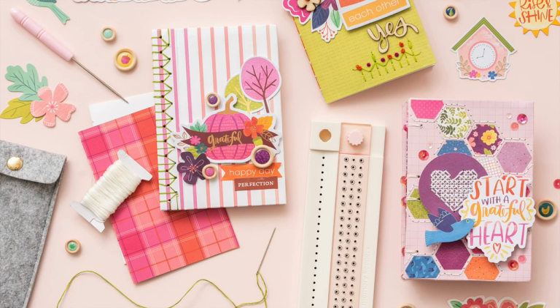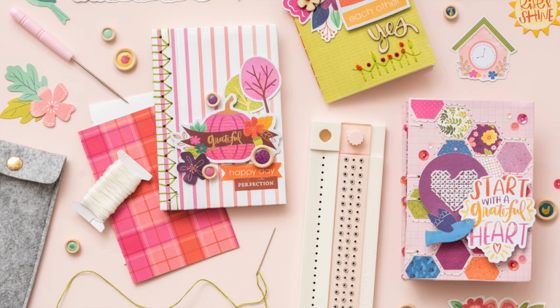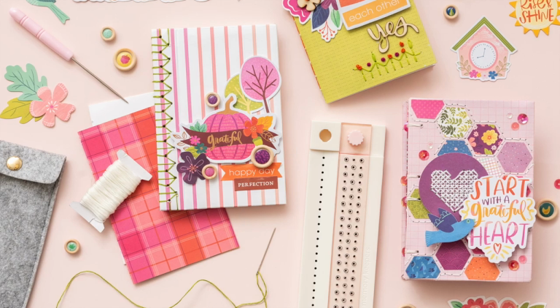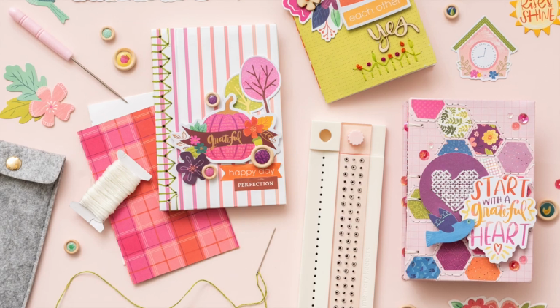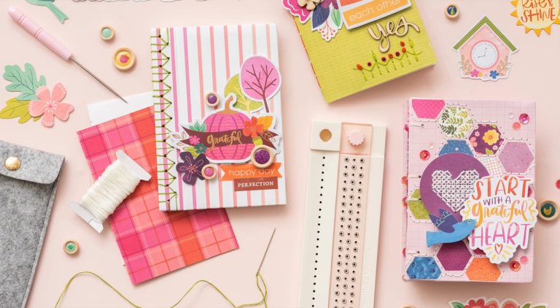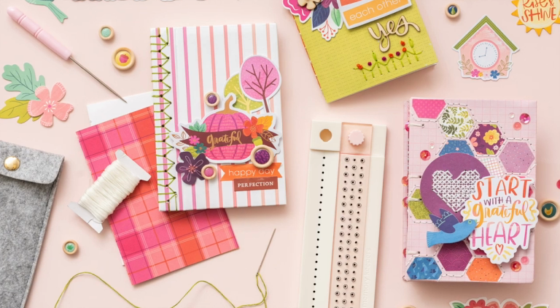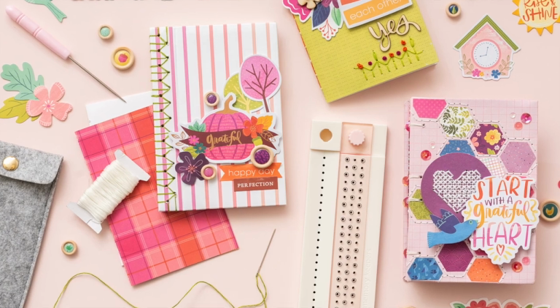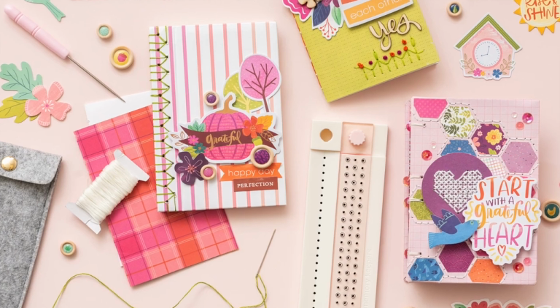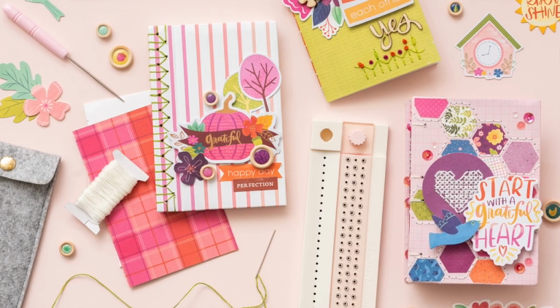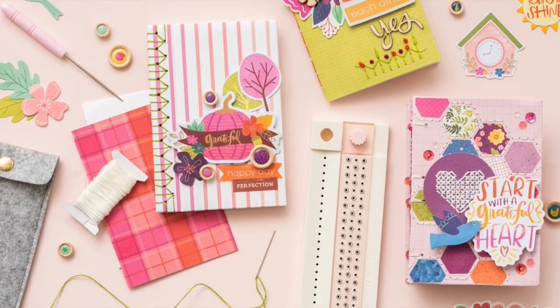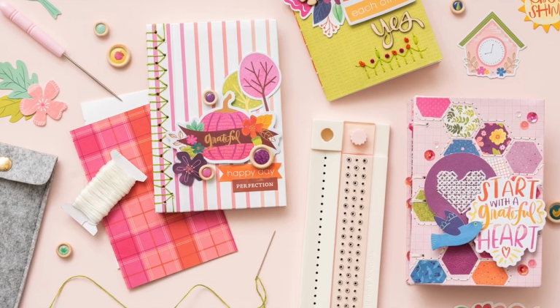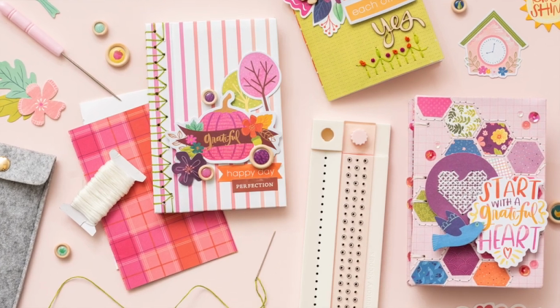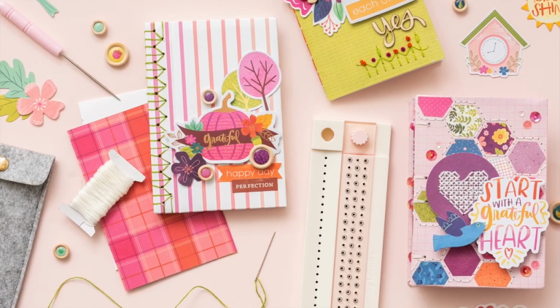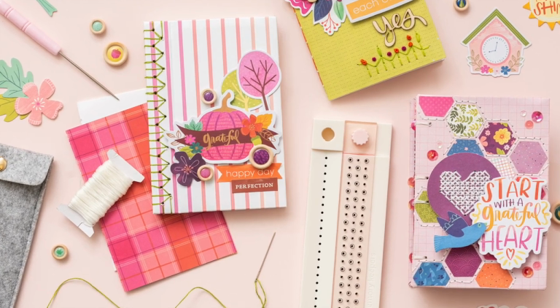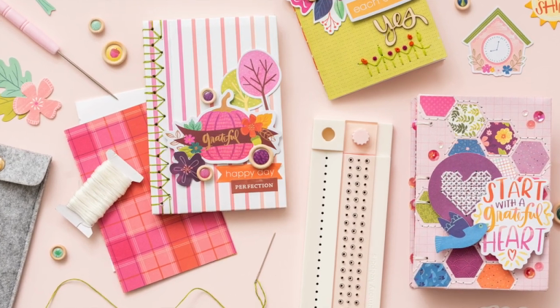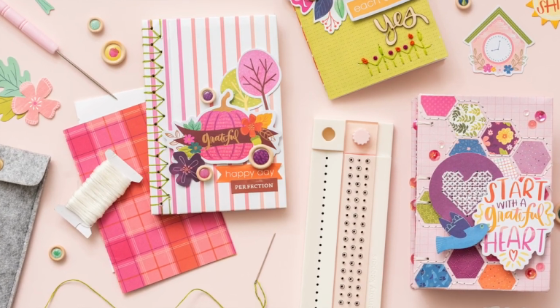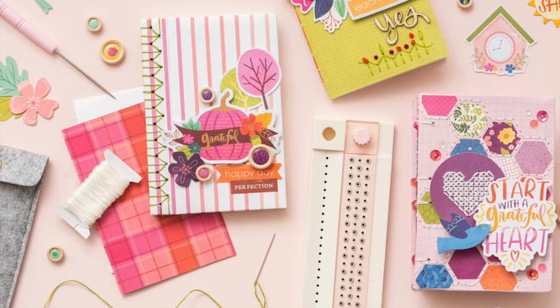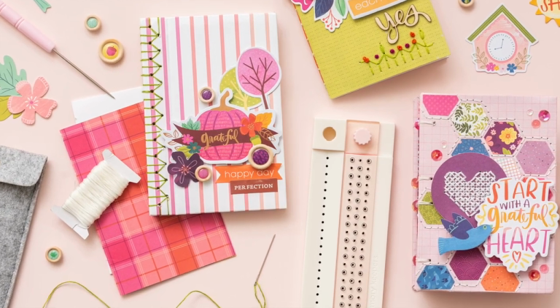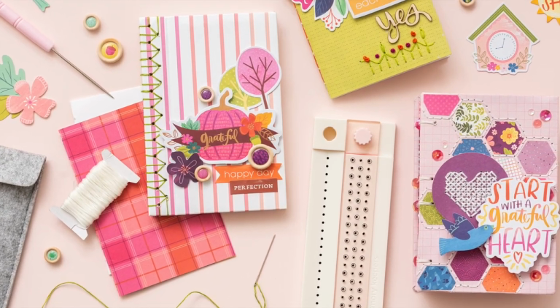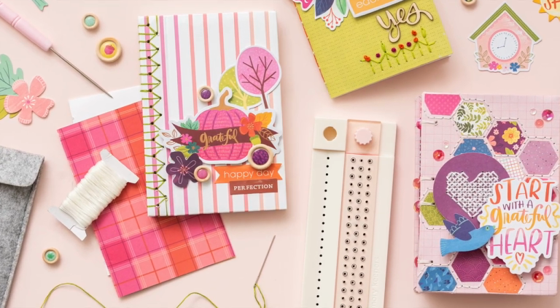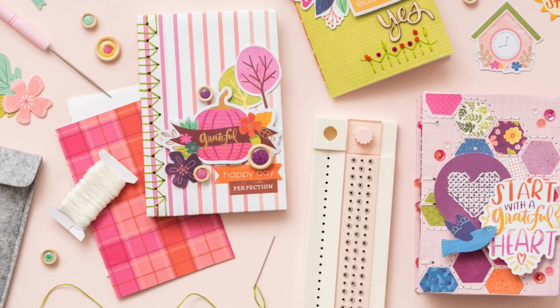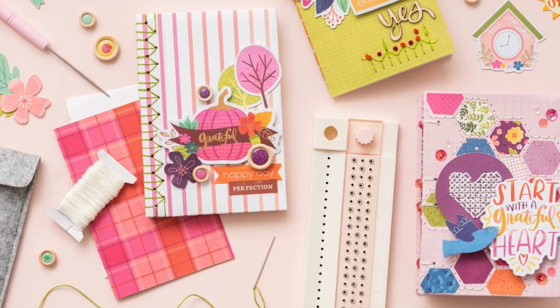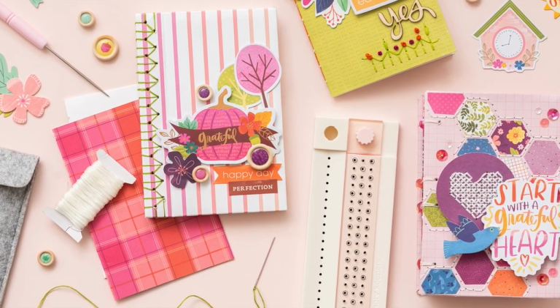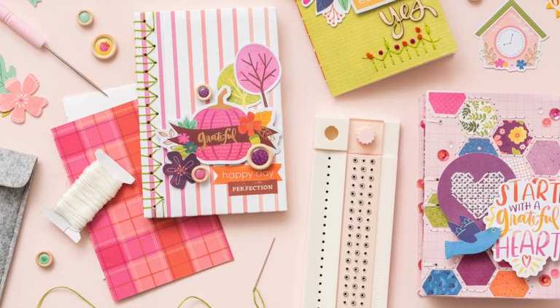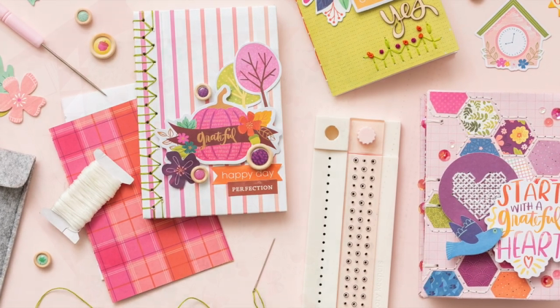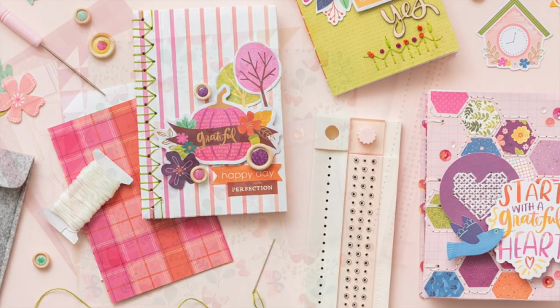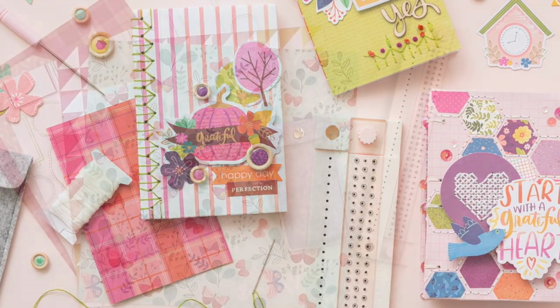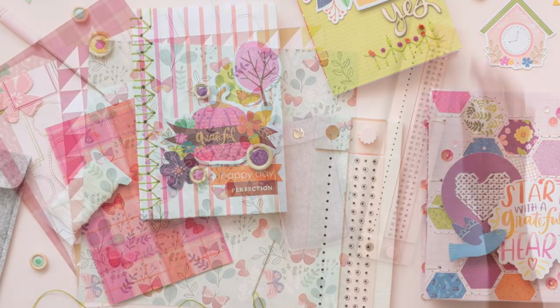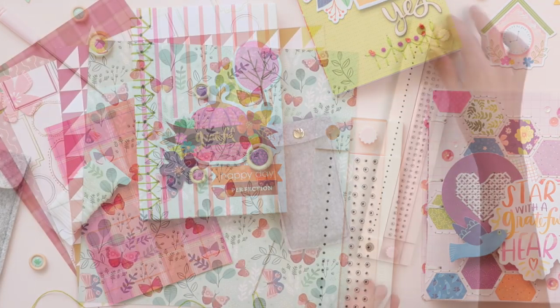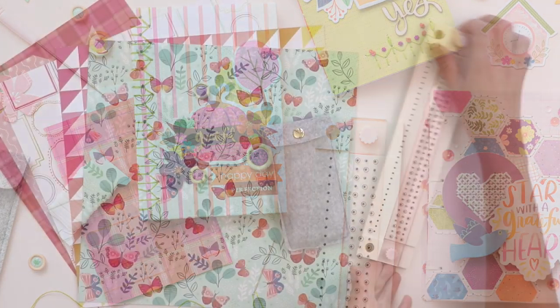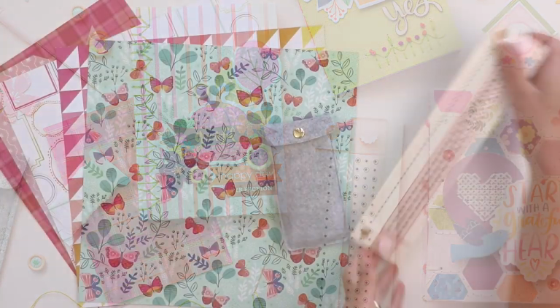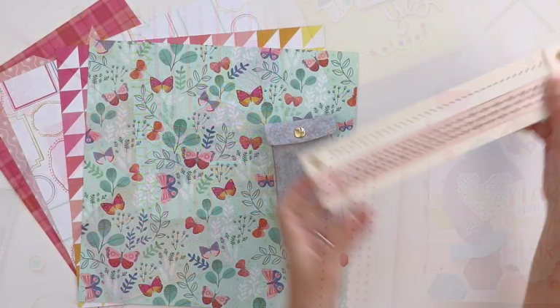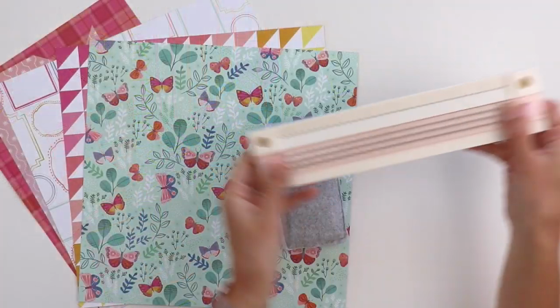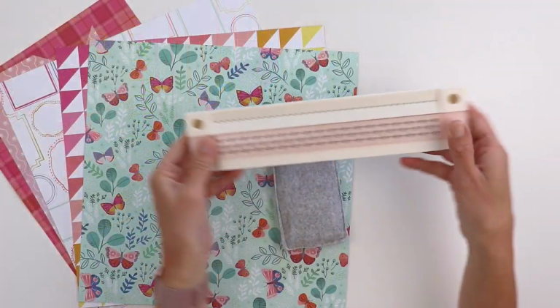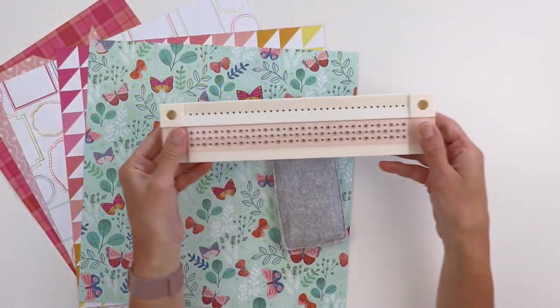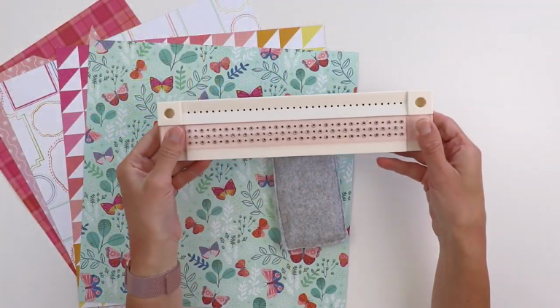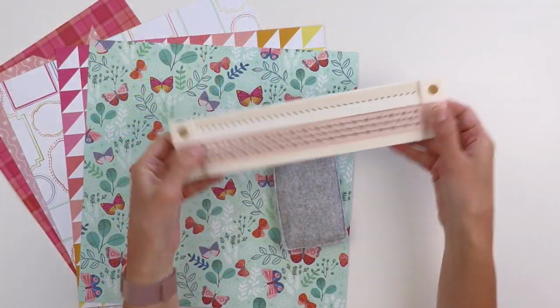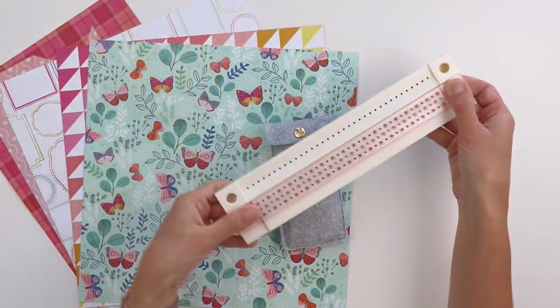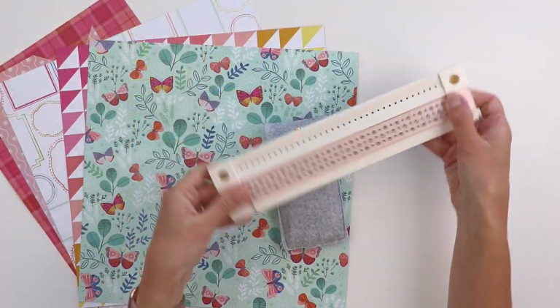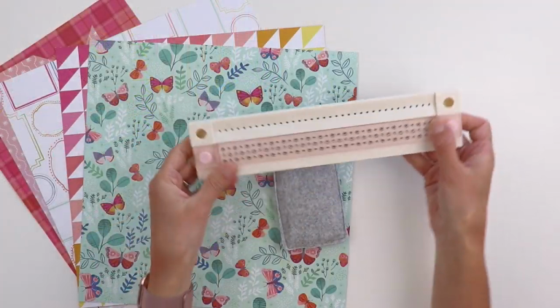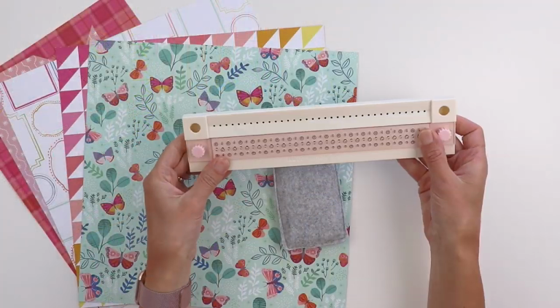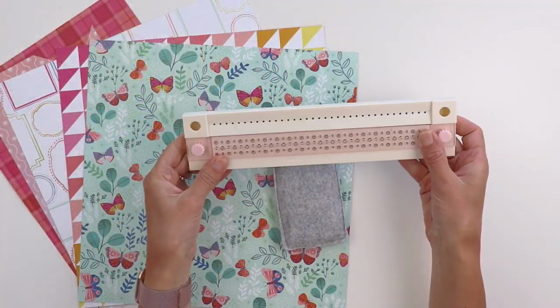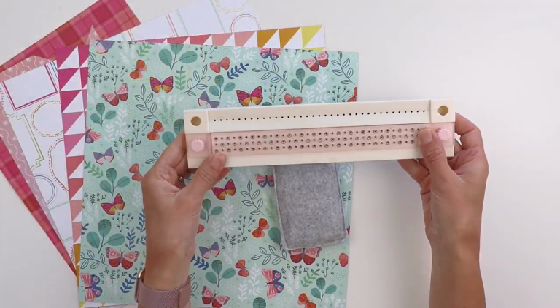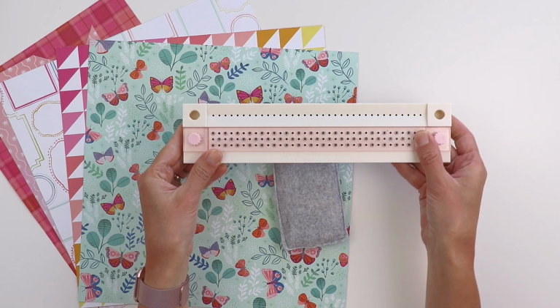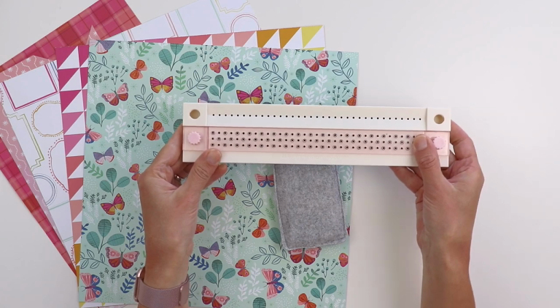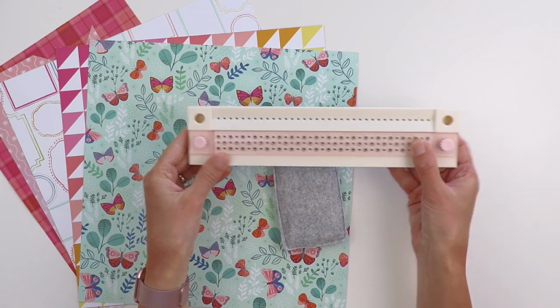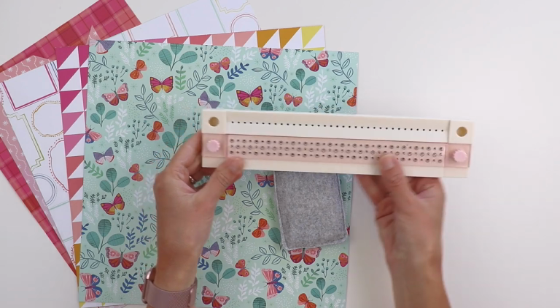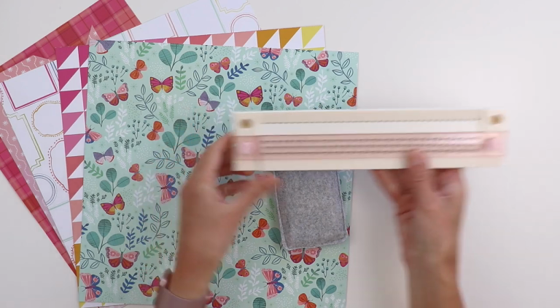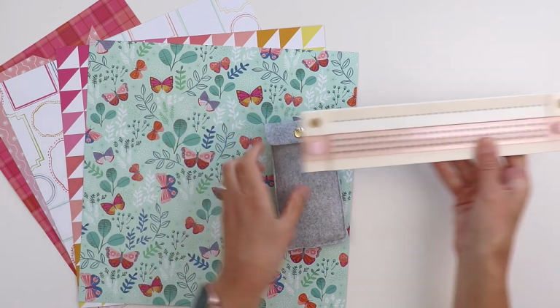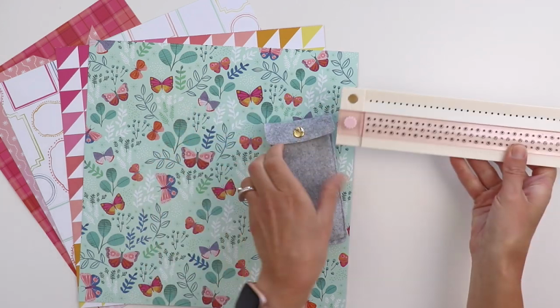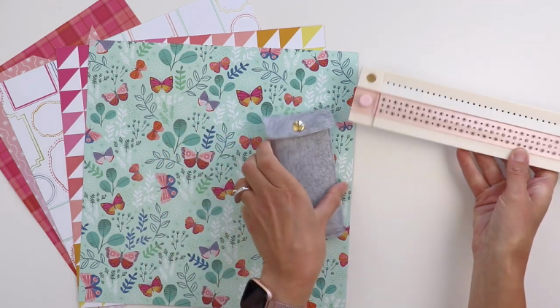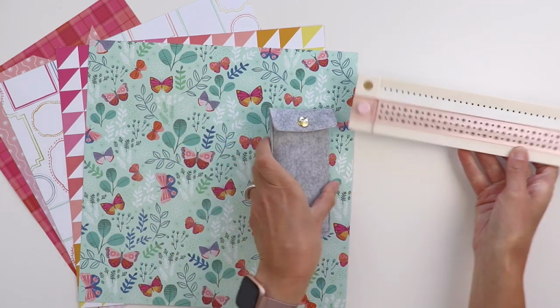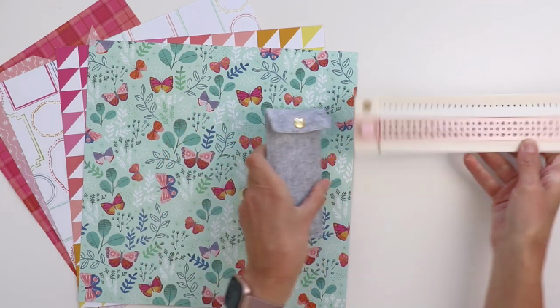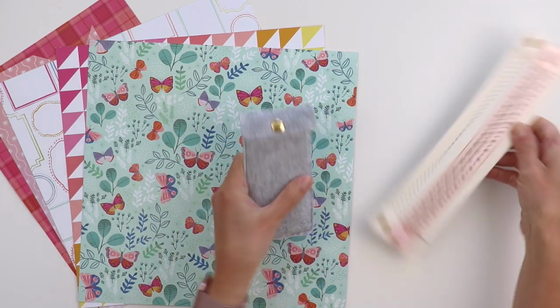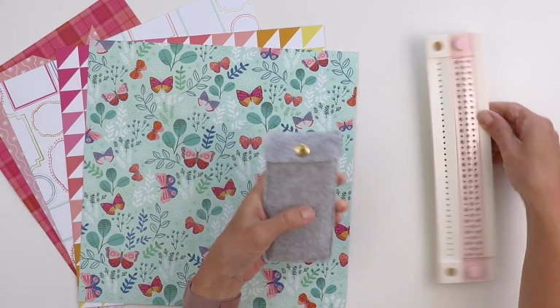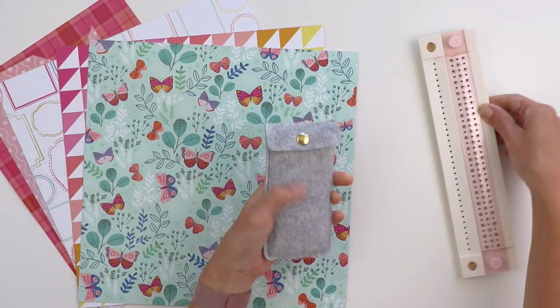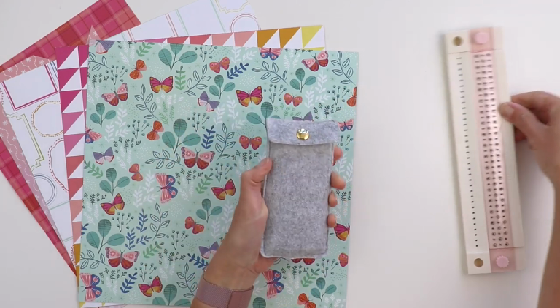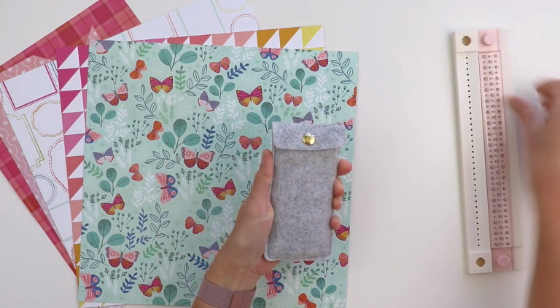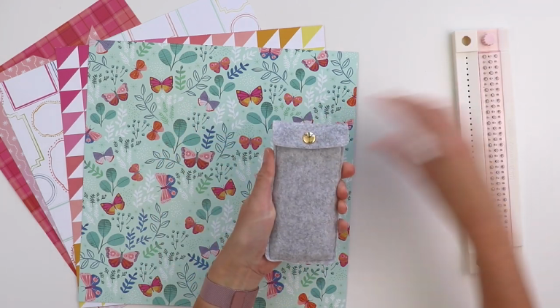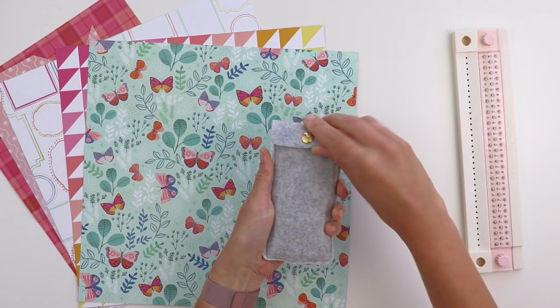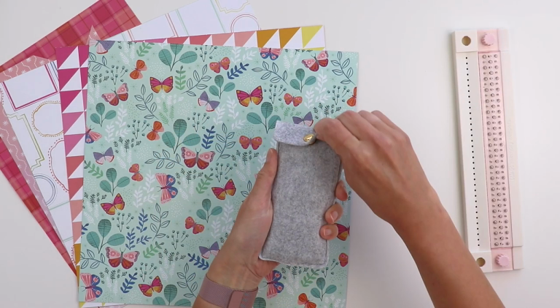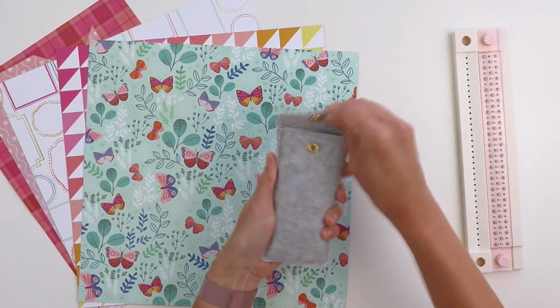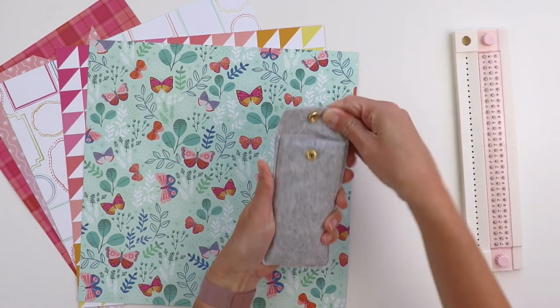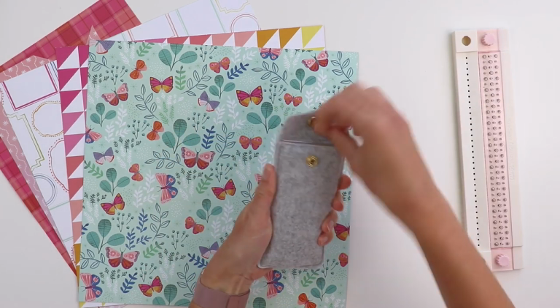Hey everybody! It's Paige Evans and I'm so excited about my new bookbinding guide with We Are Memory Keepers in my favorite color of pink.